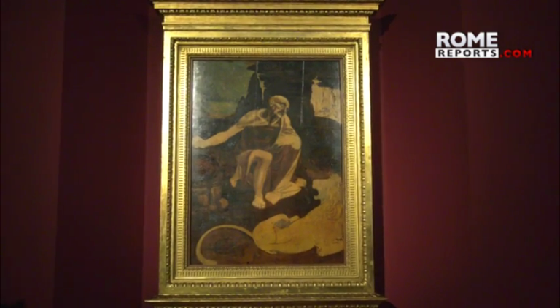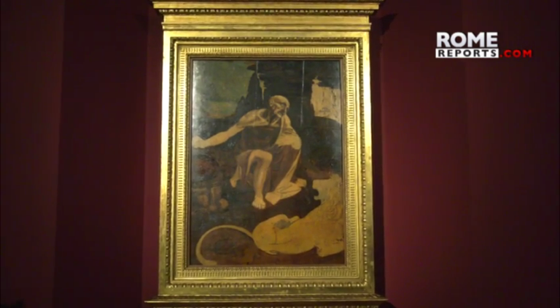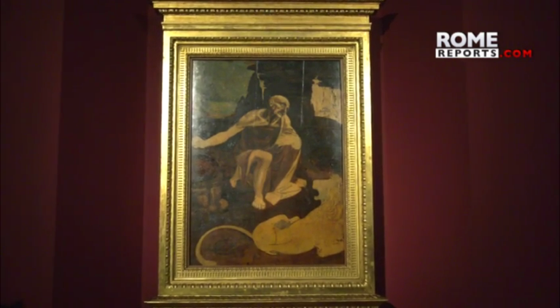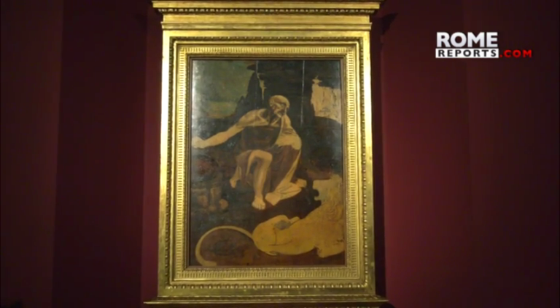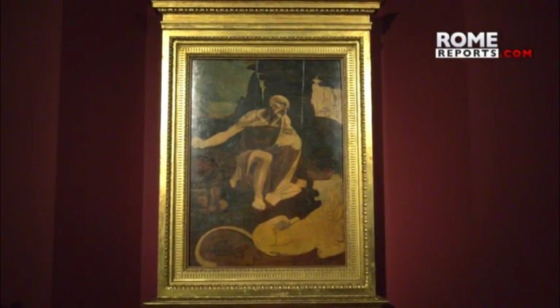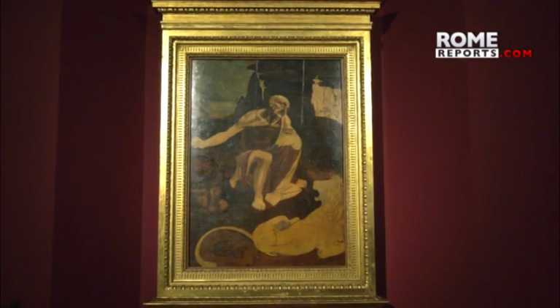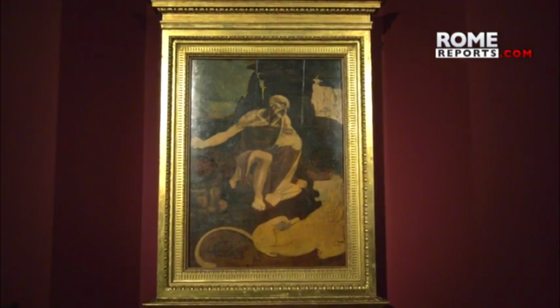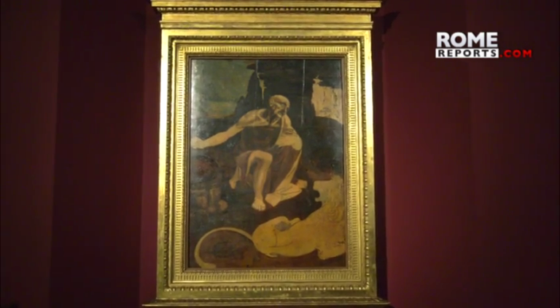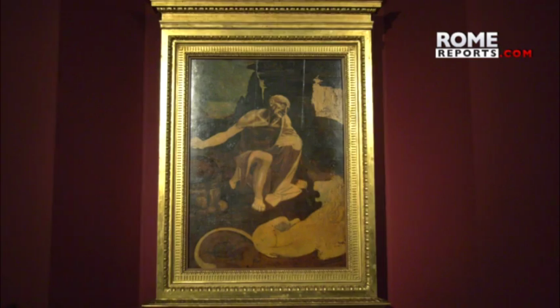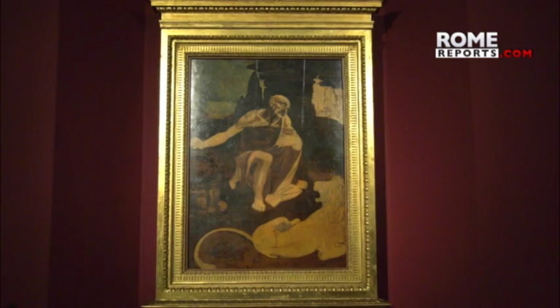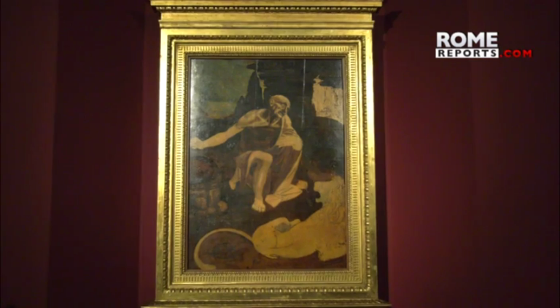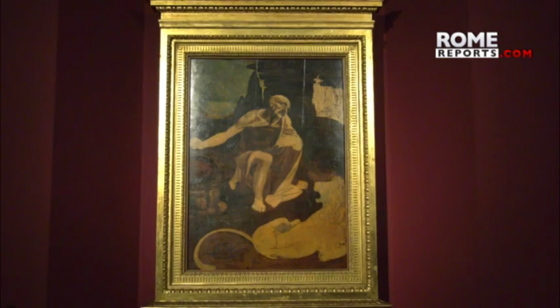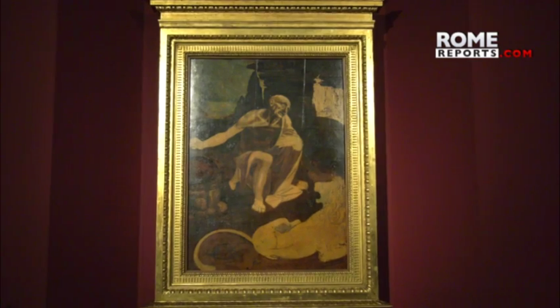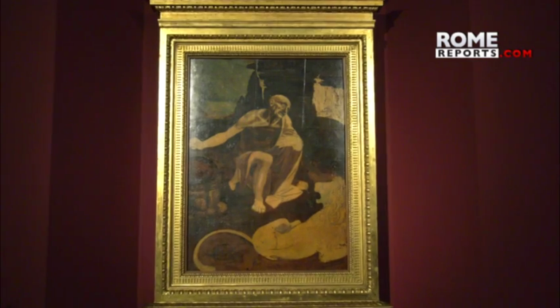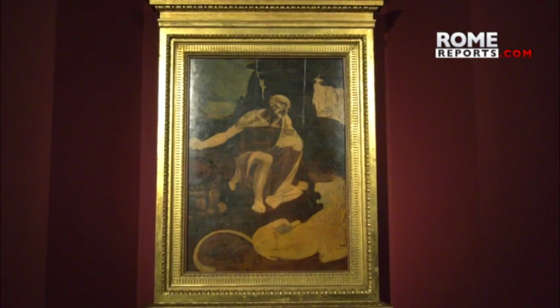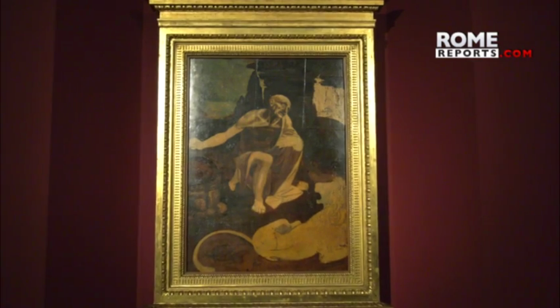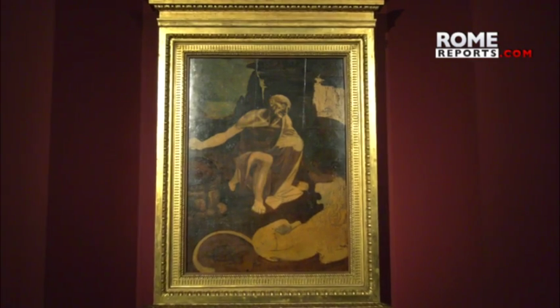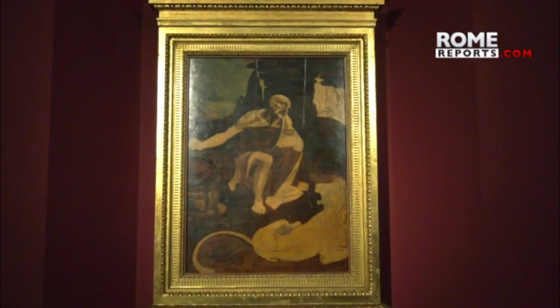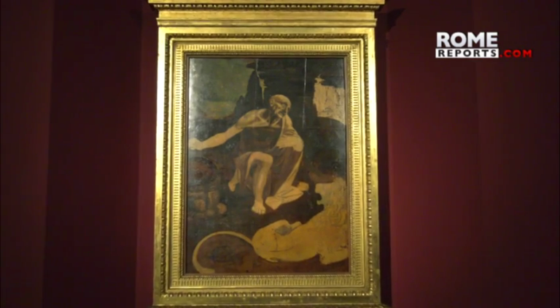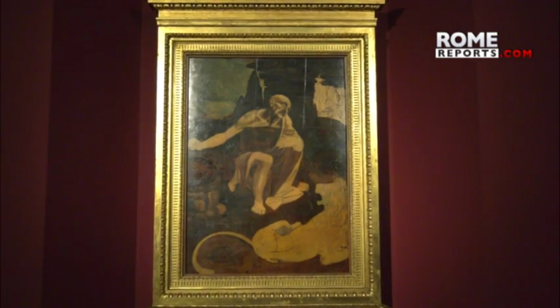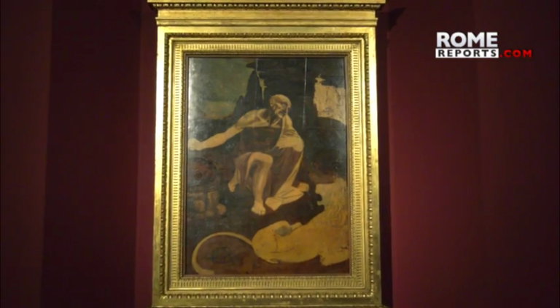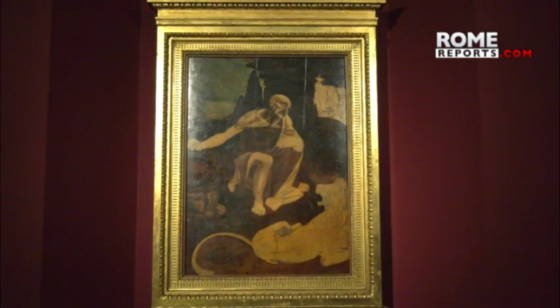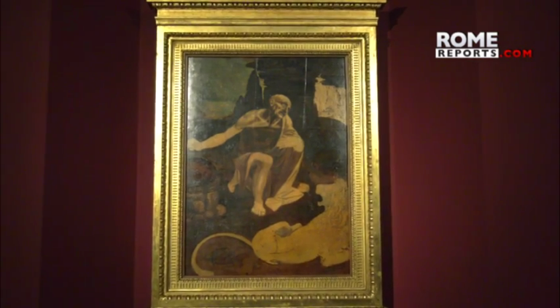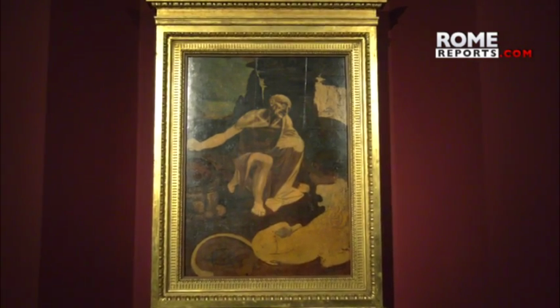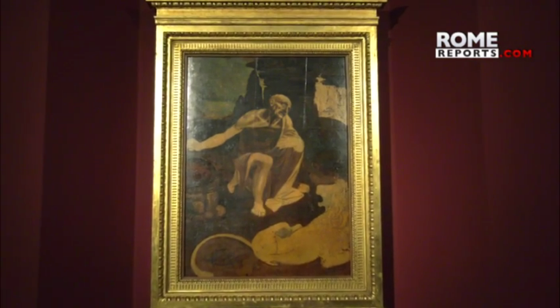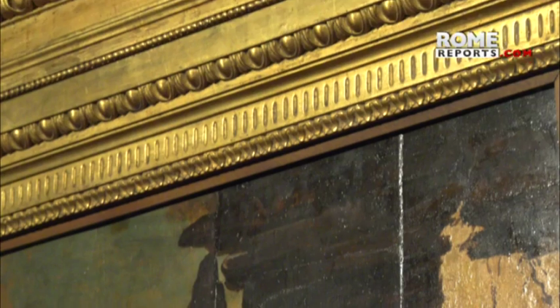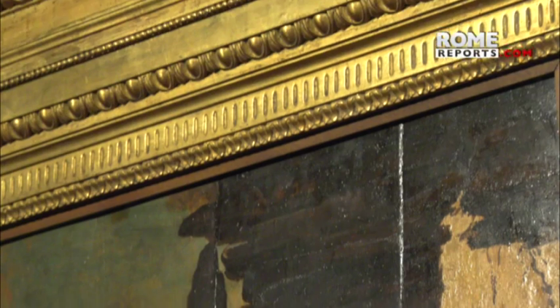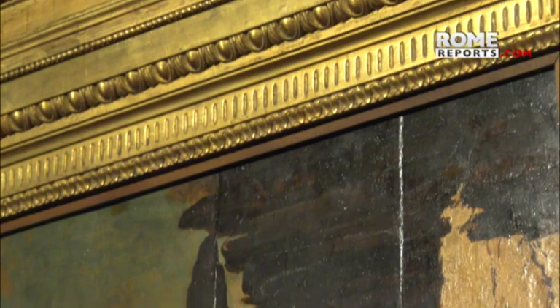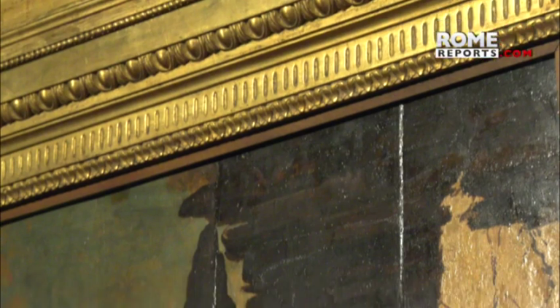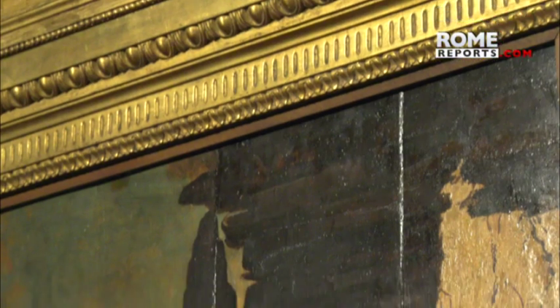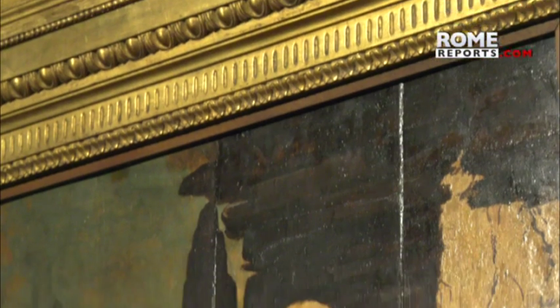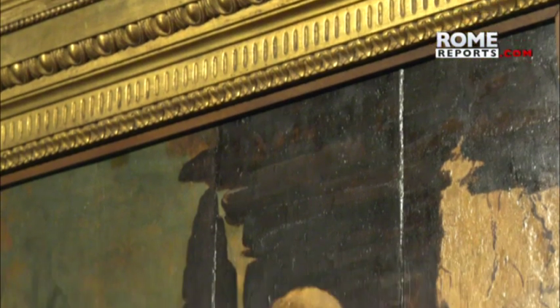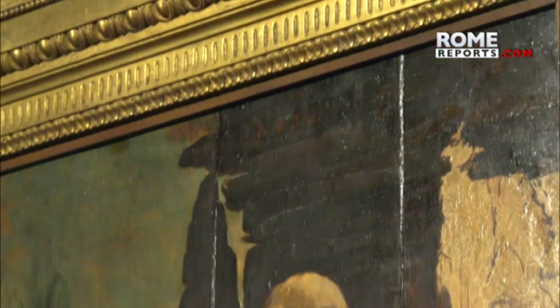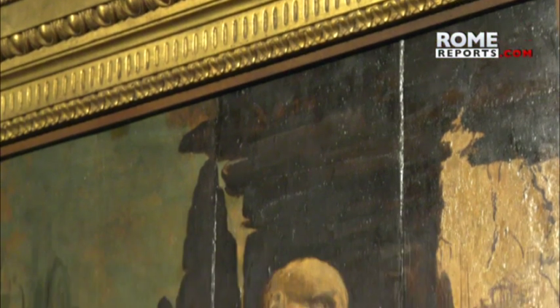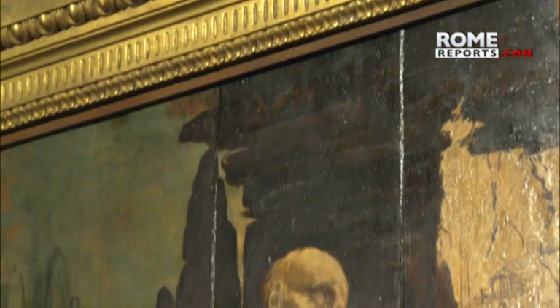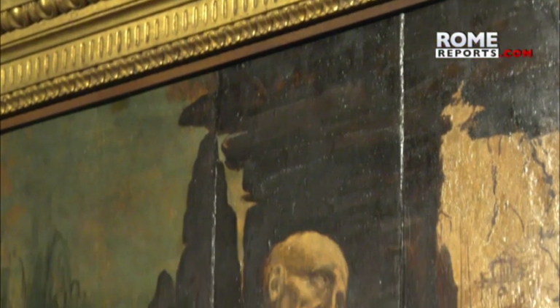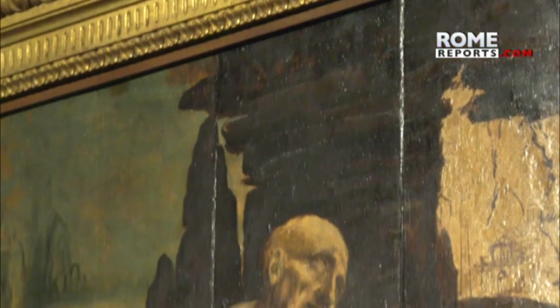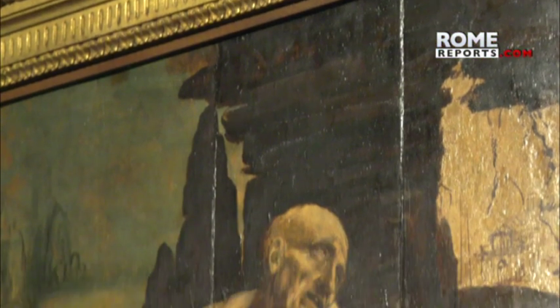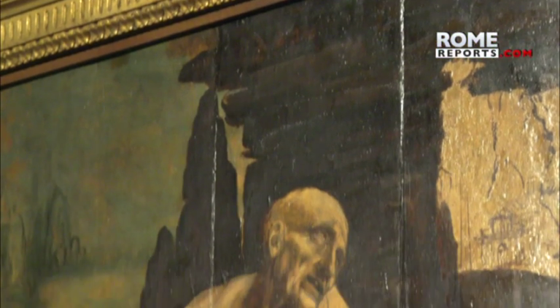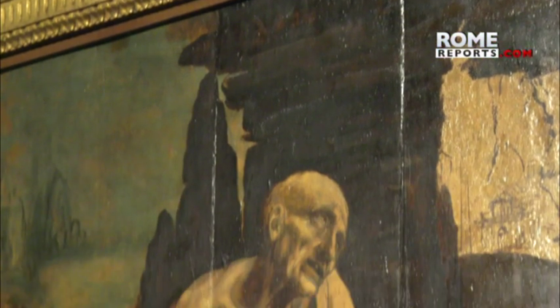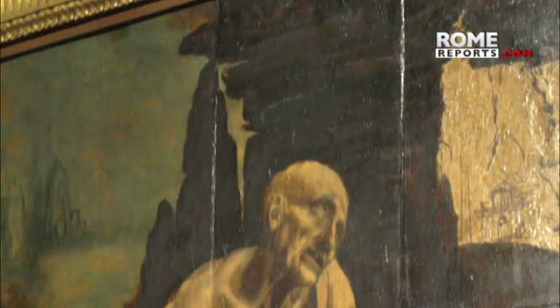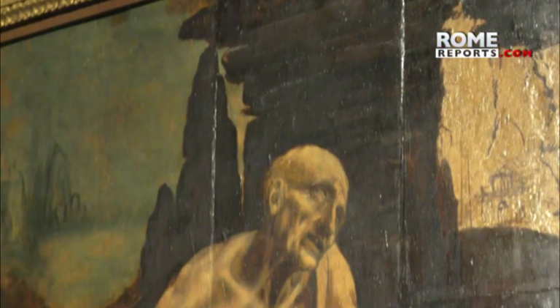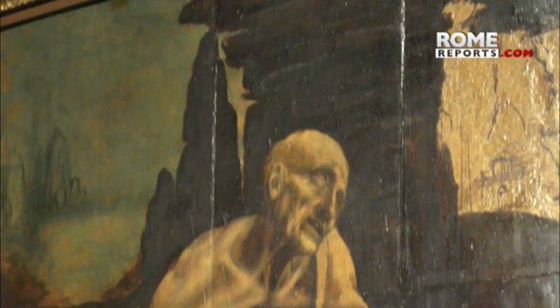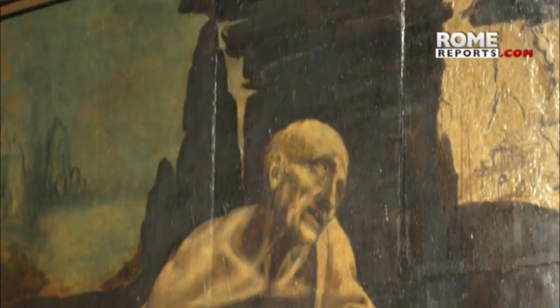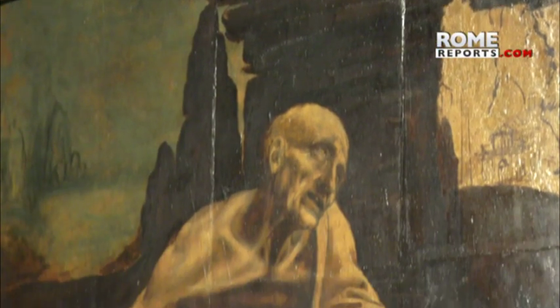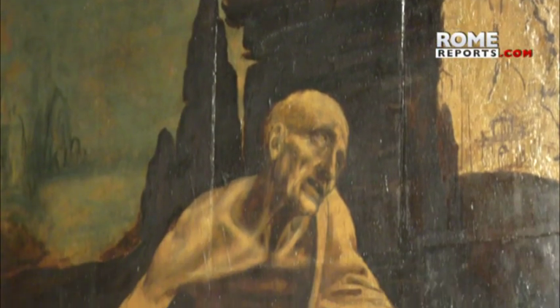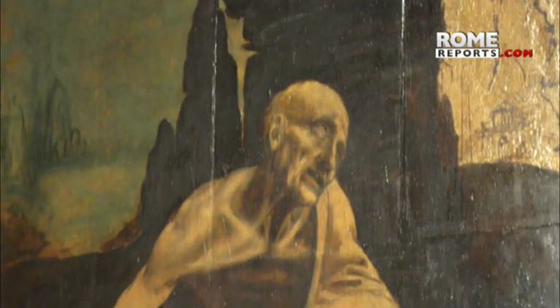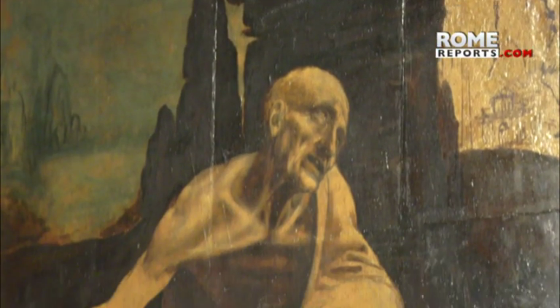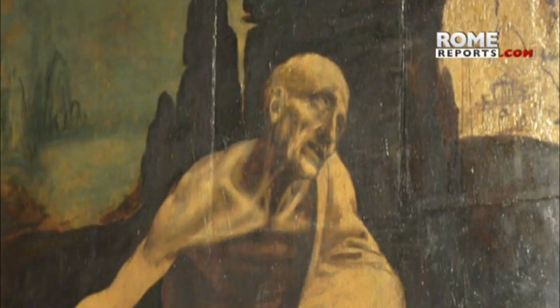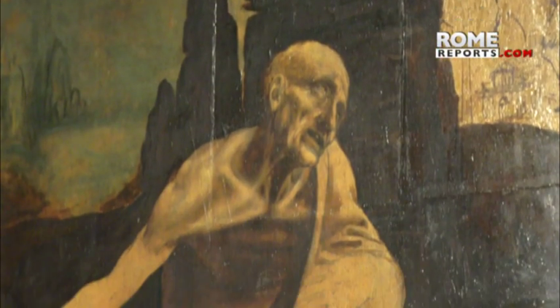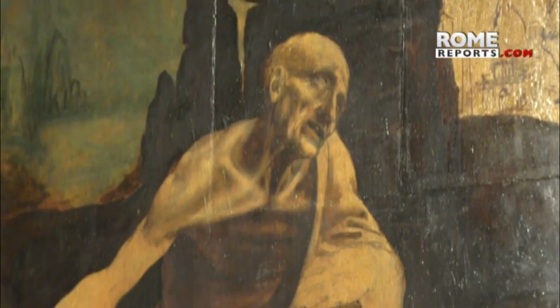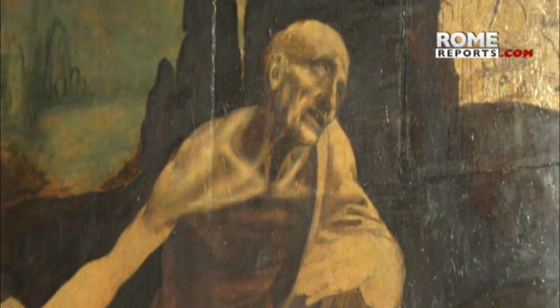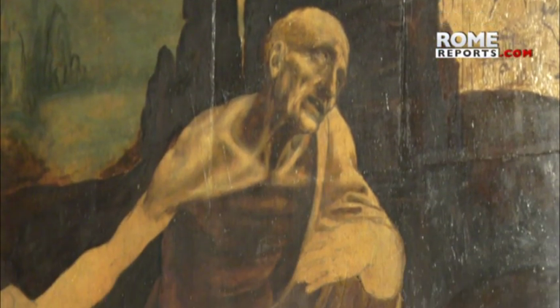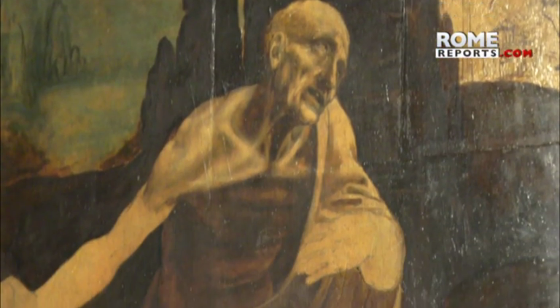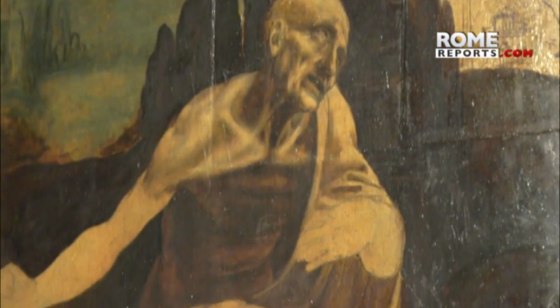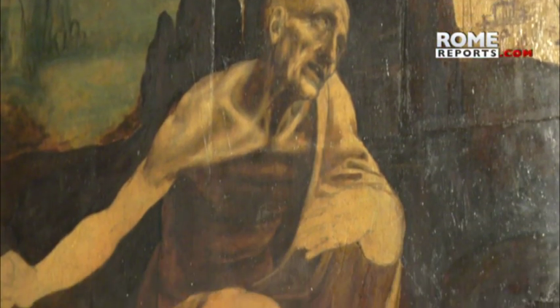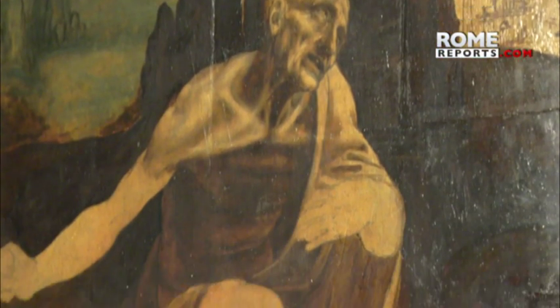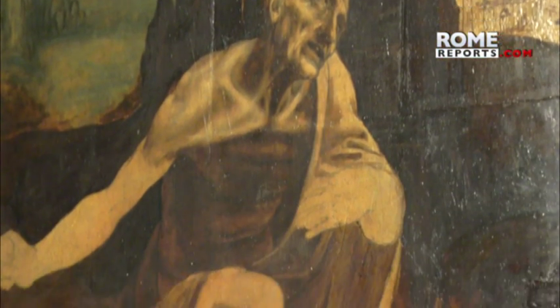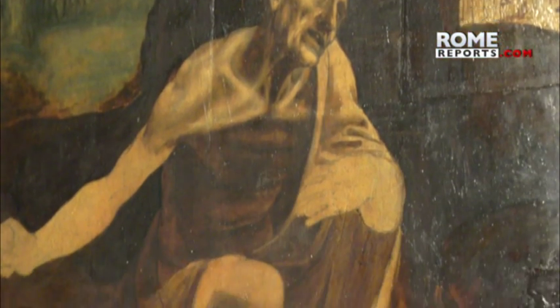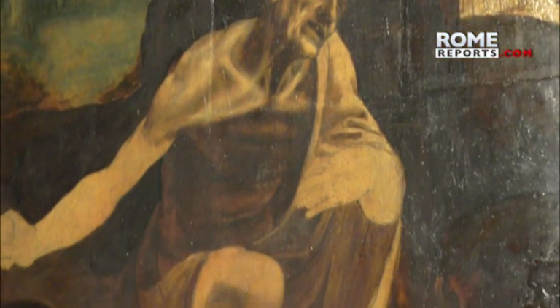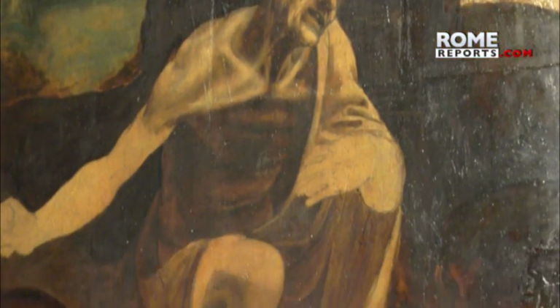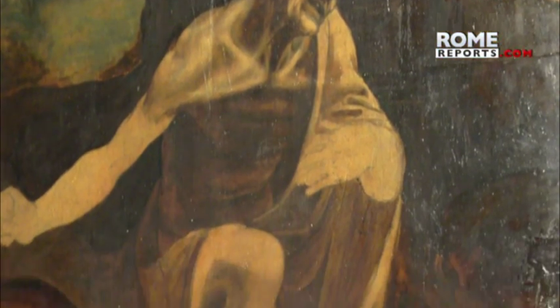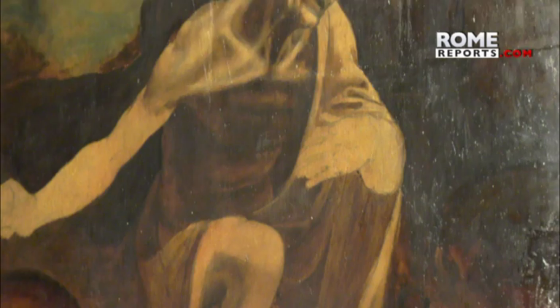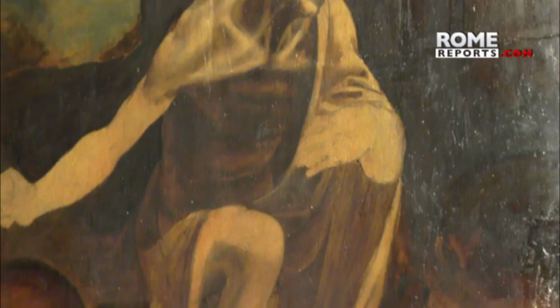The Vatican Museums restored the piece so that it could be exhibited around the world. After its time in Rome, it will be displayed in New York, and then in Paris.